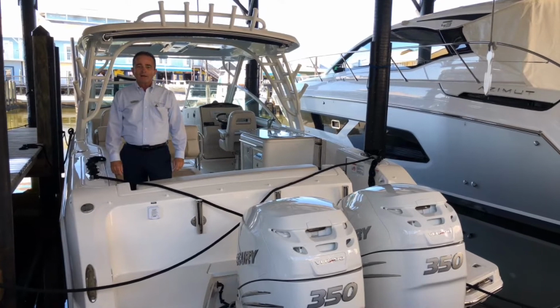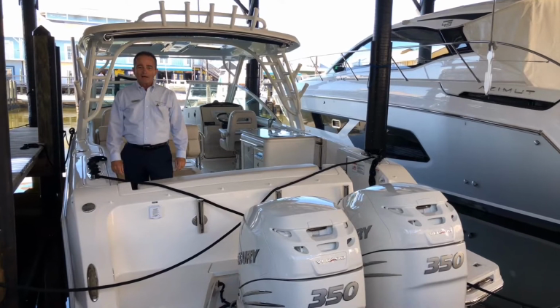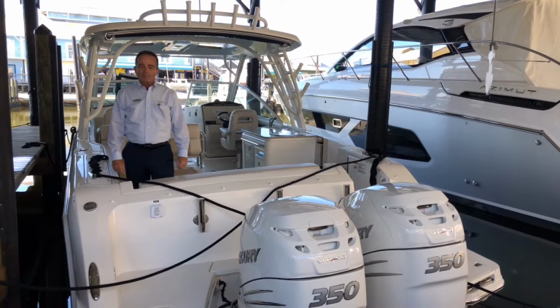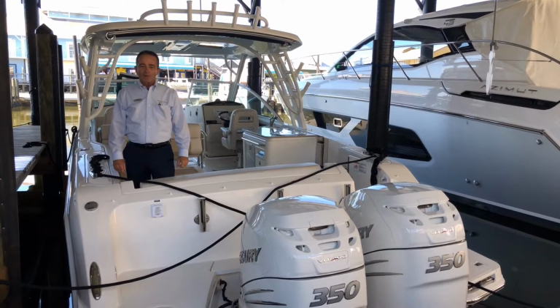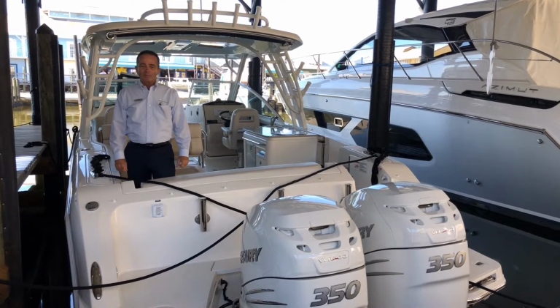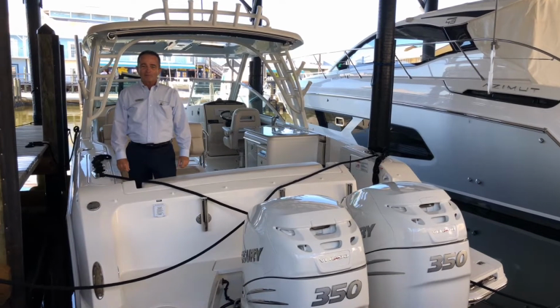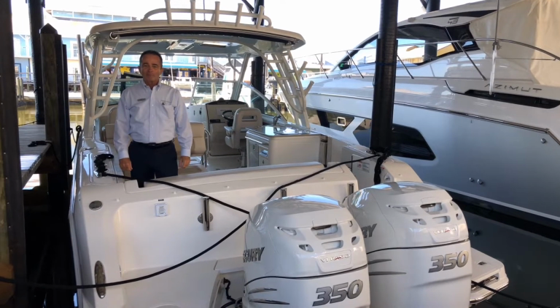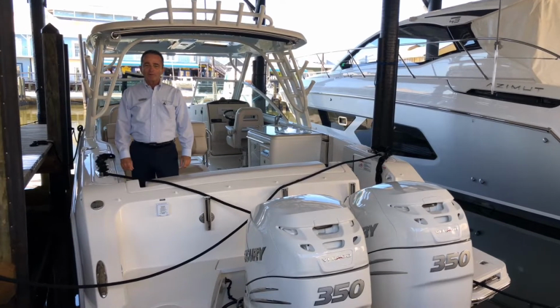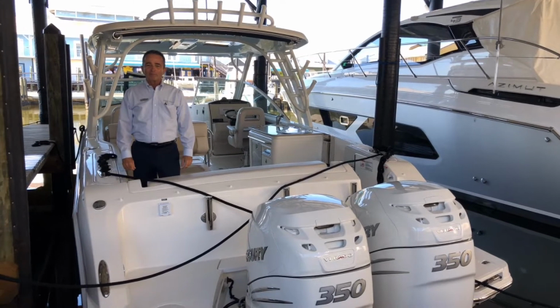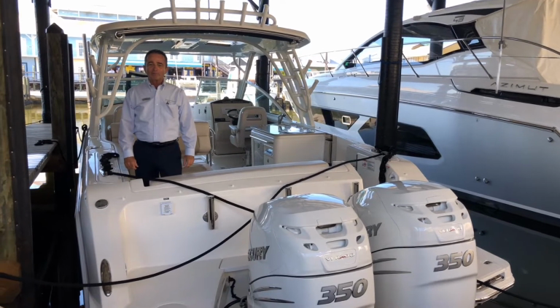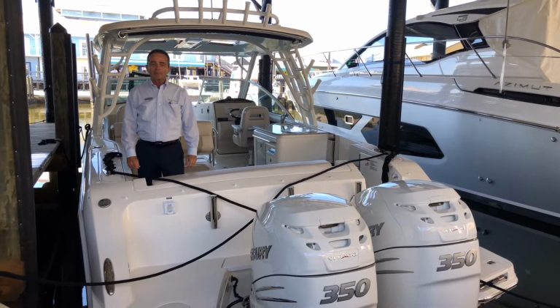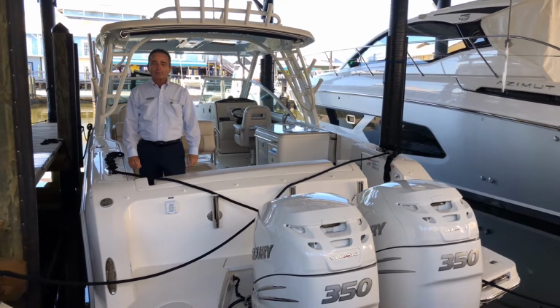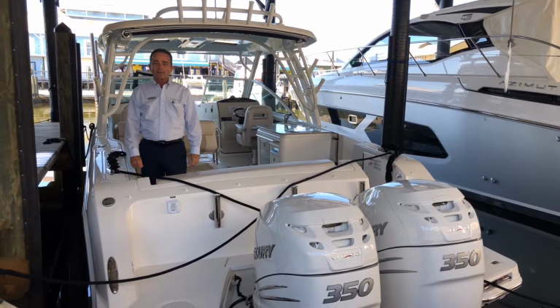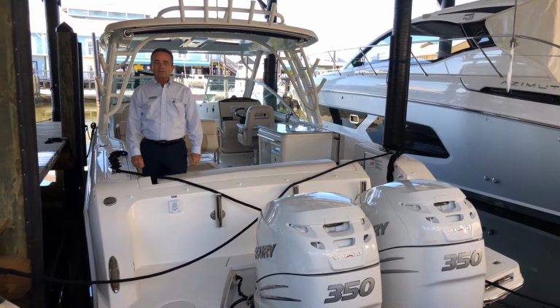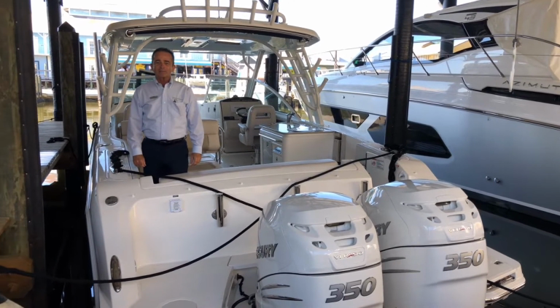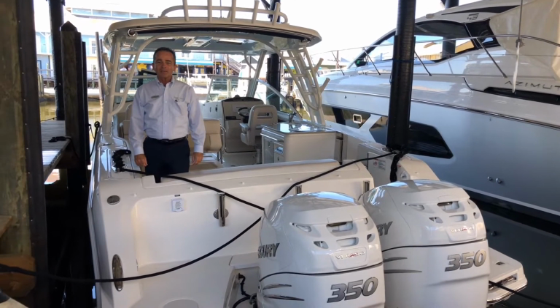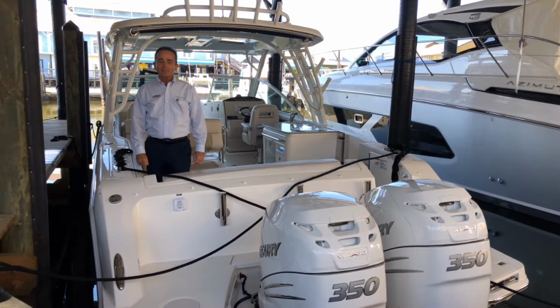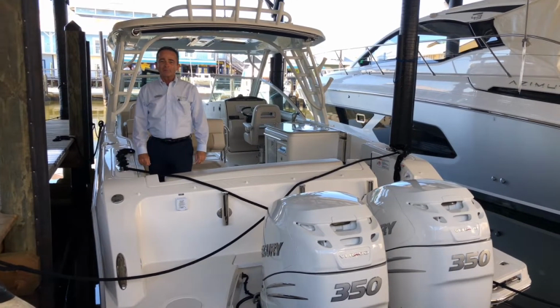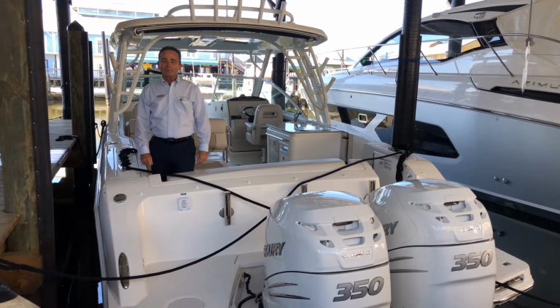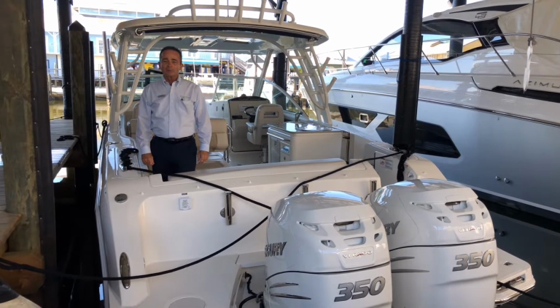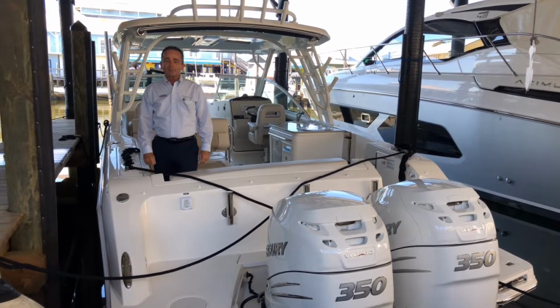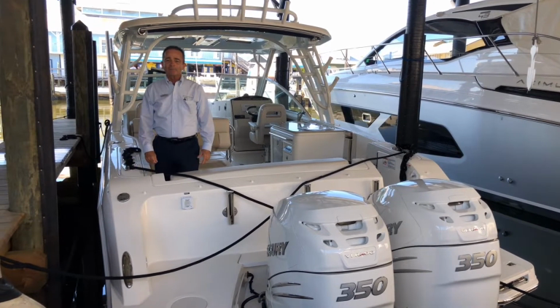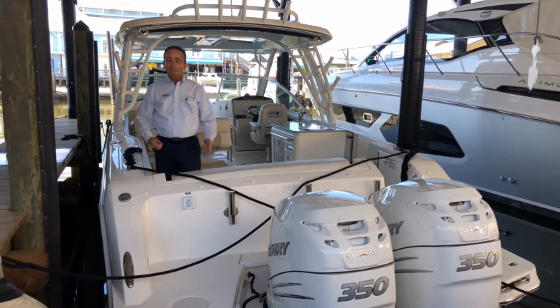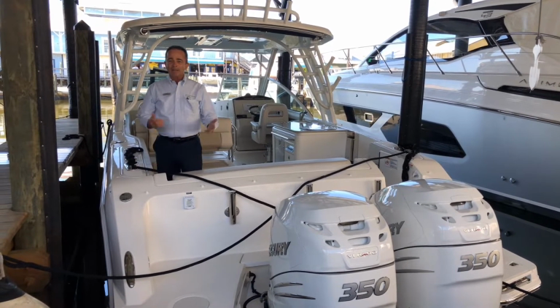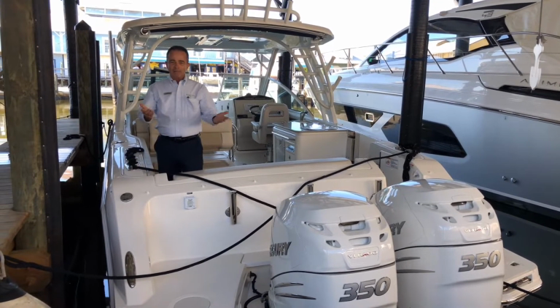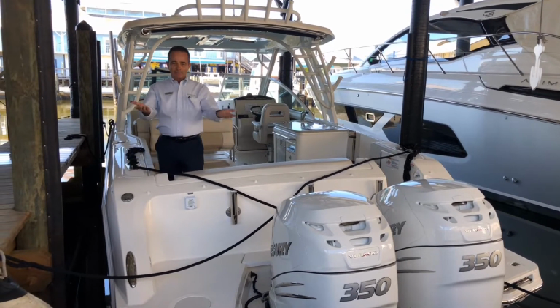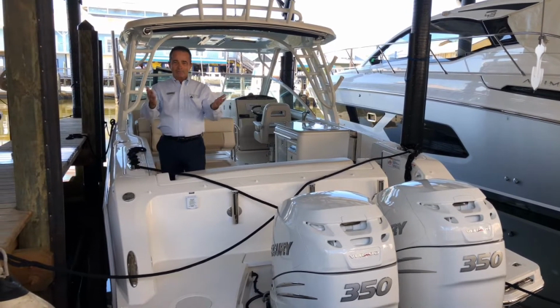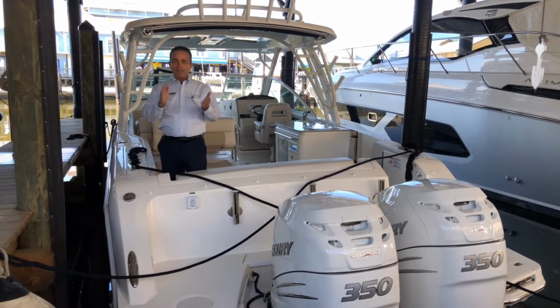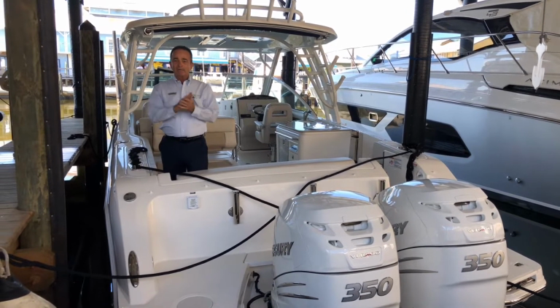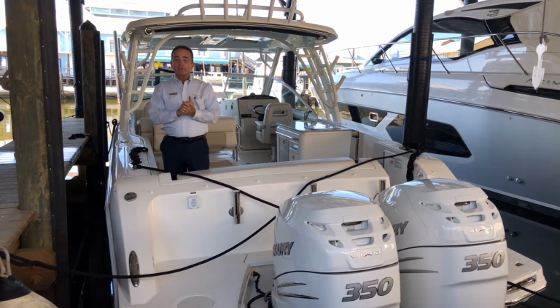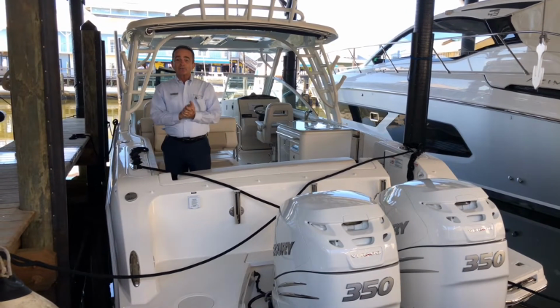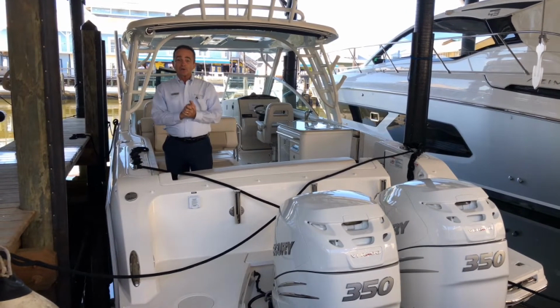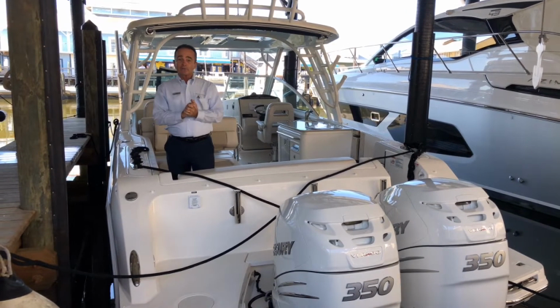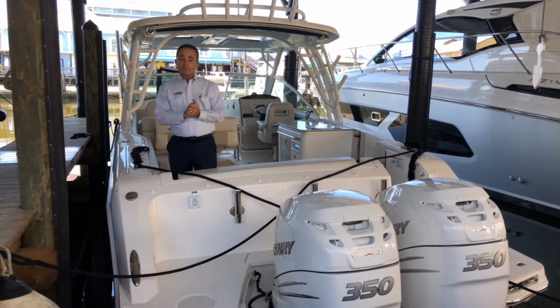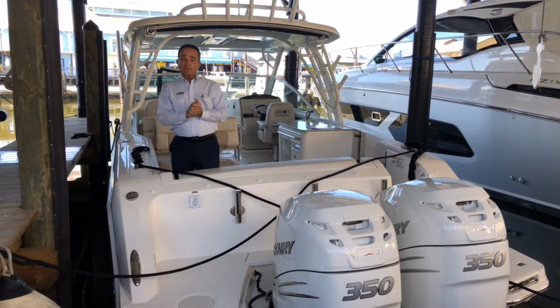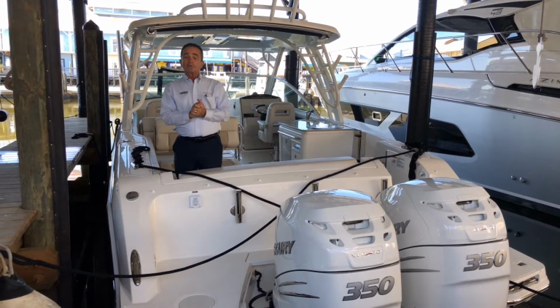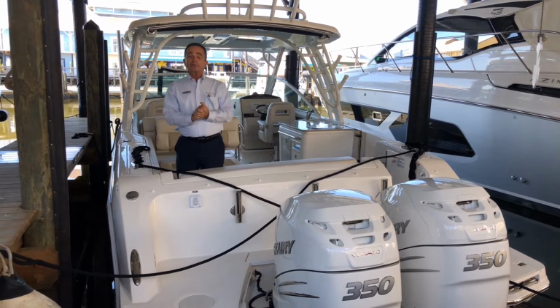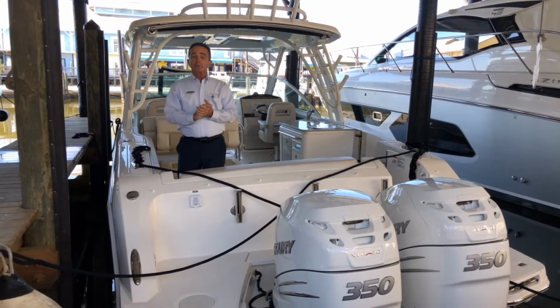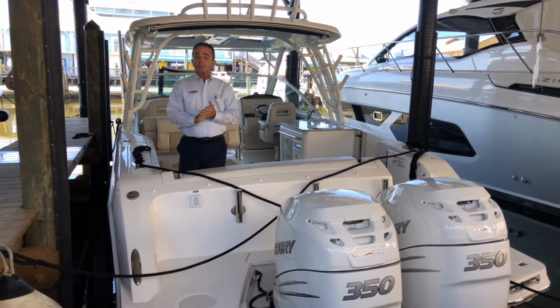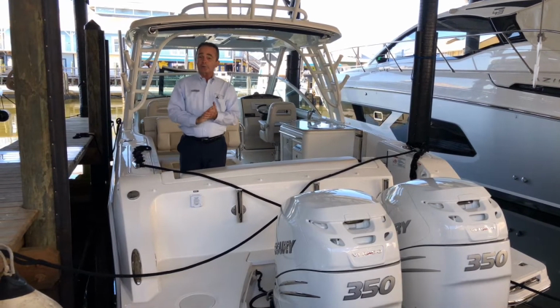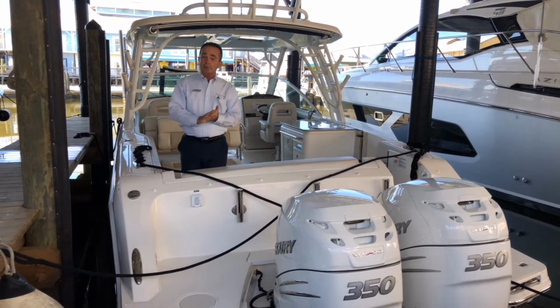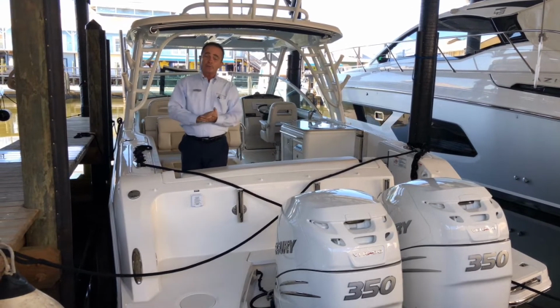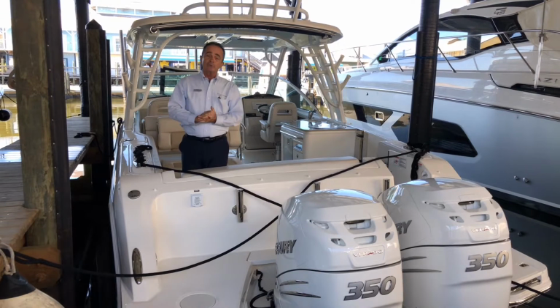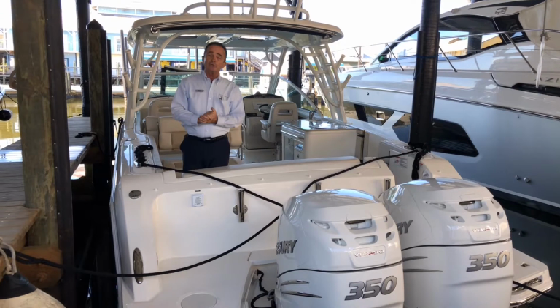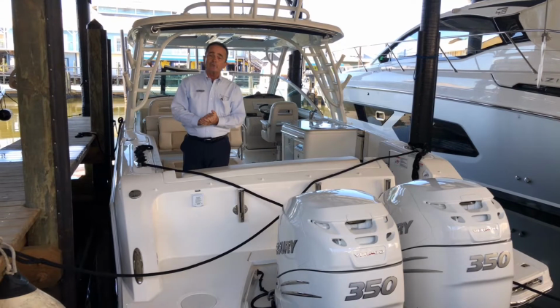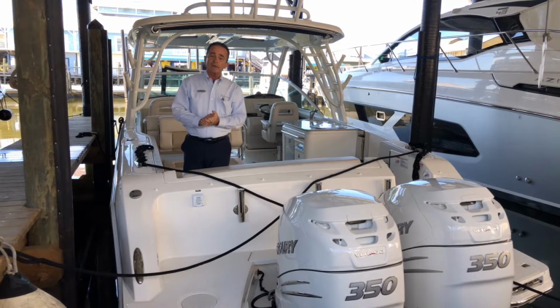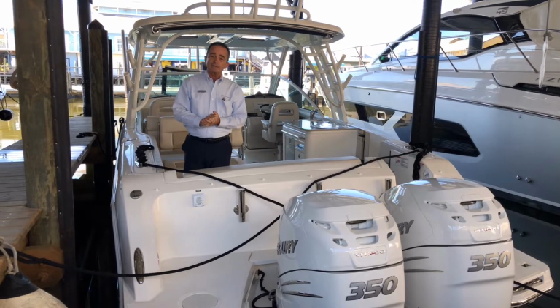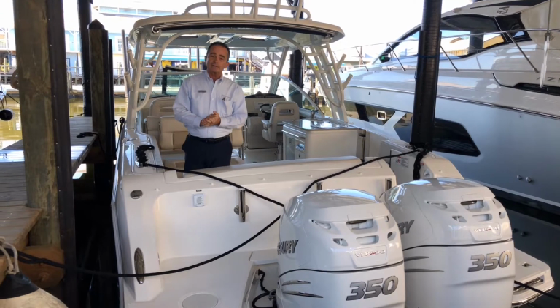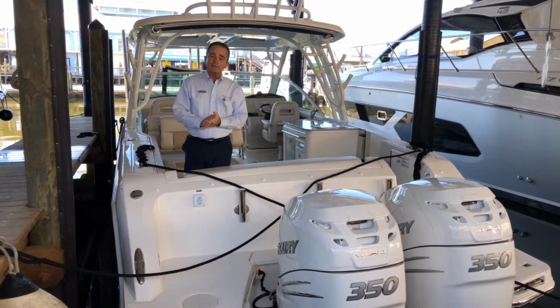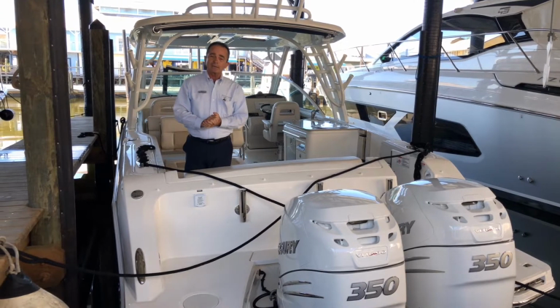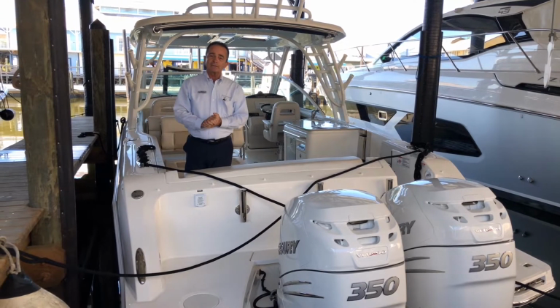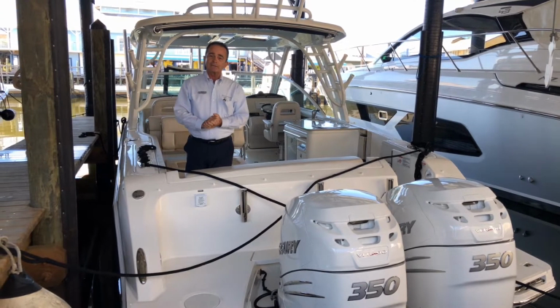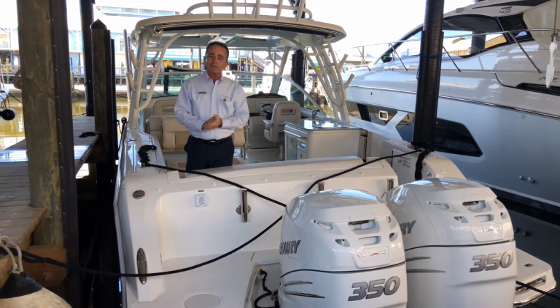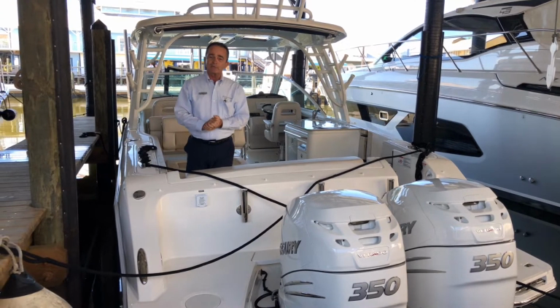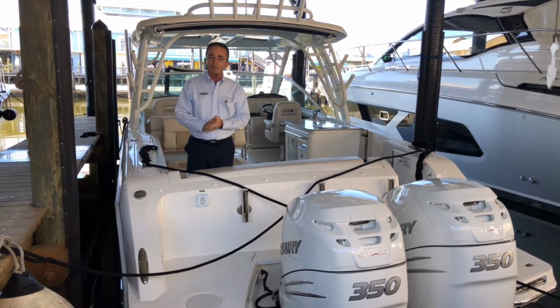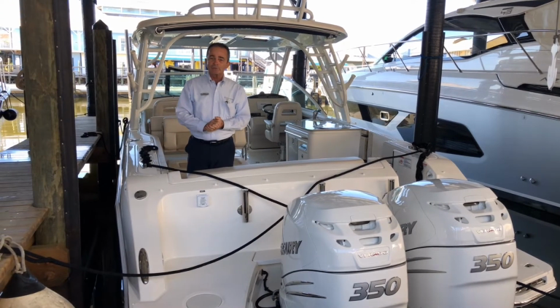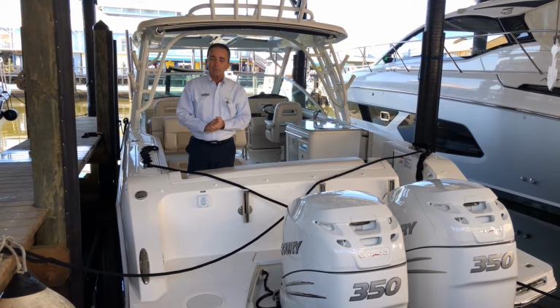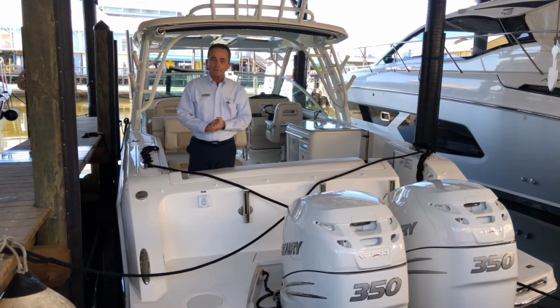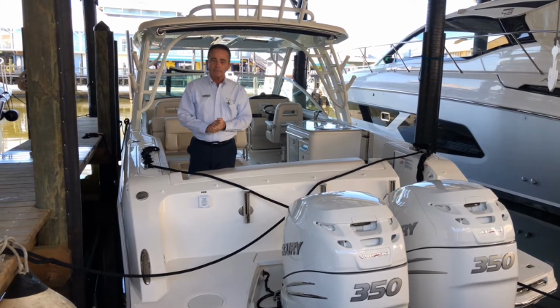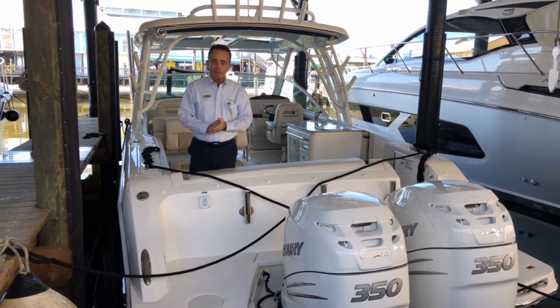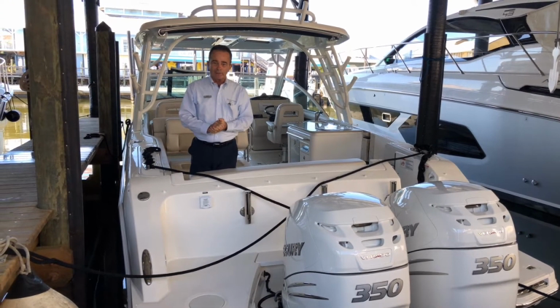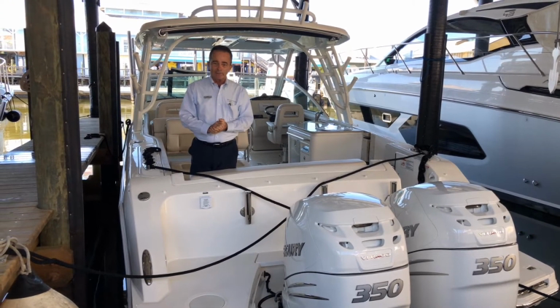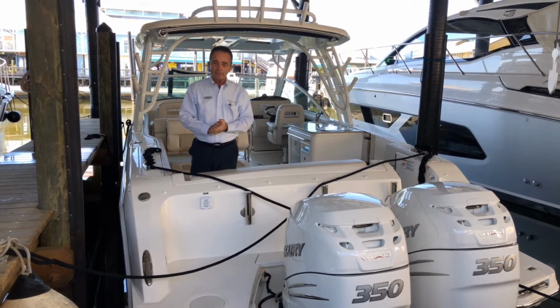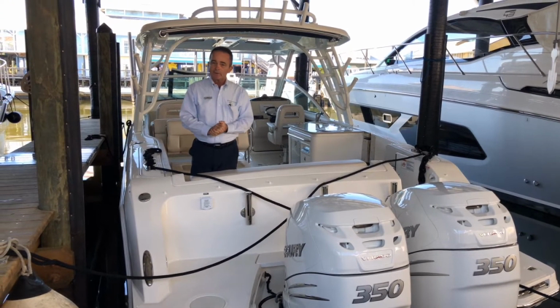Hi, Bob Freeman here with MarineMax in Naples, Florida. I'm here today to show you folks the brand new 2019 320 Vantage.